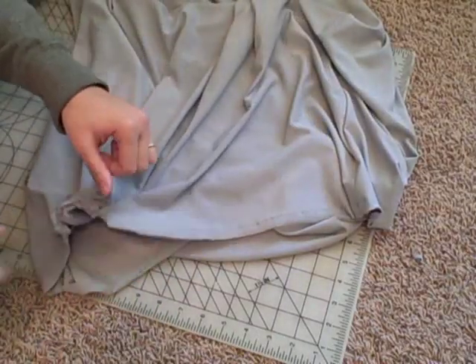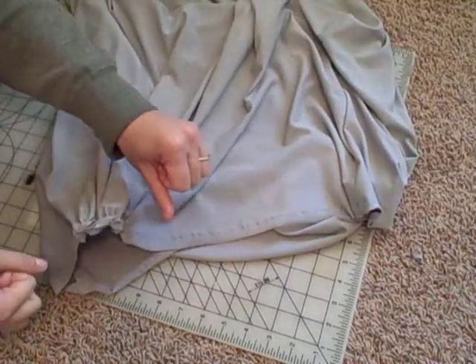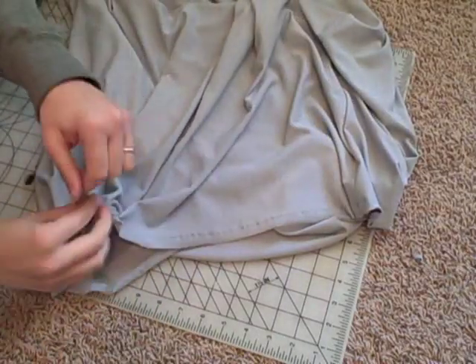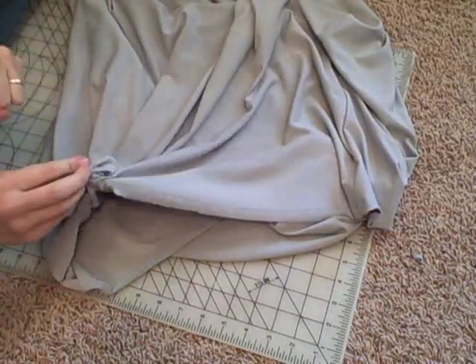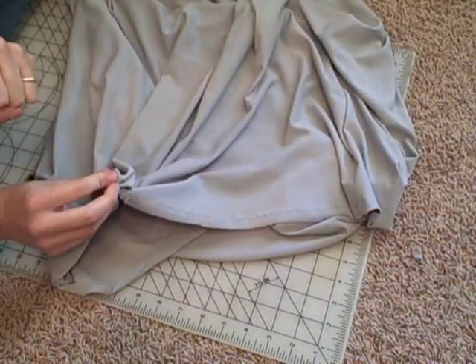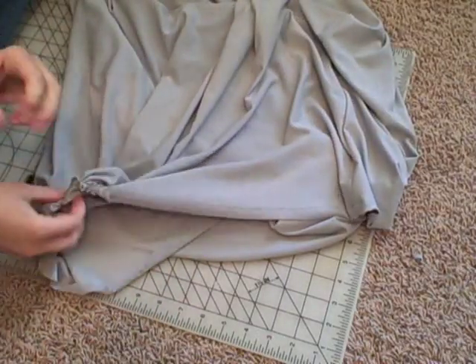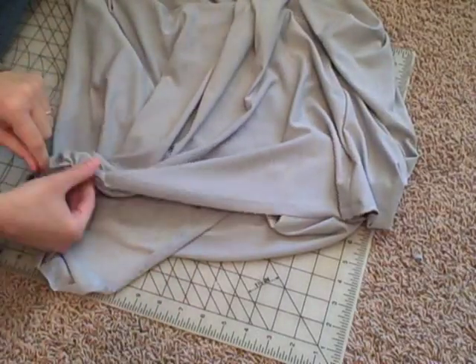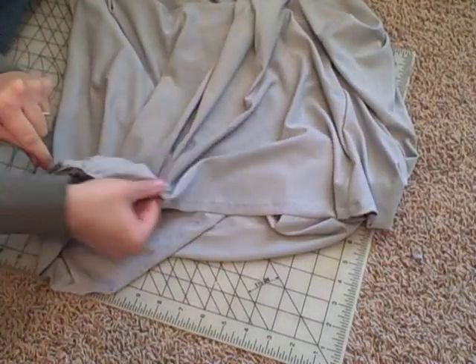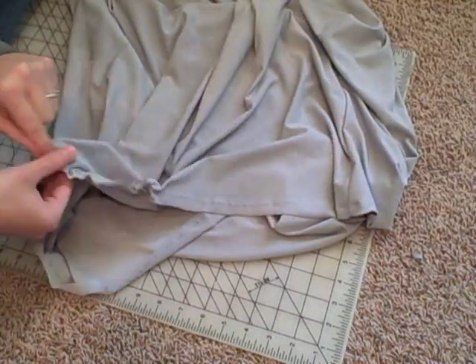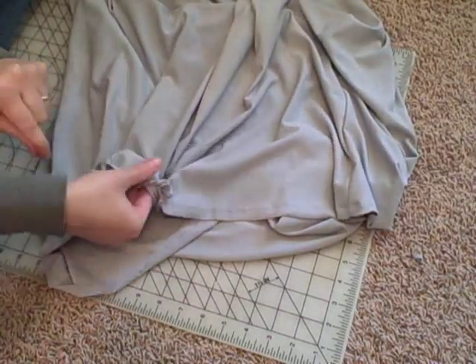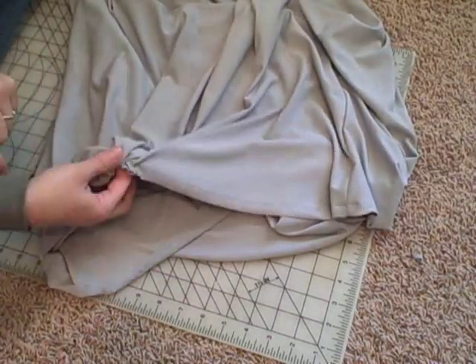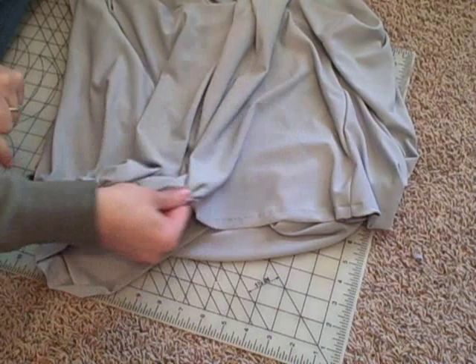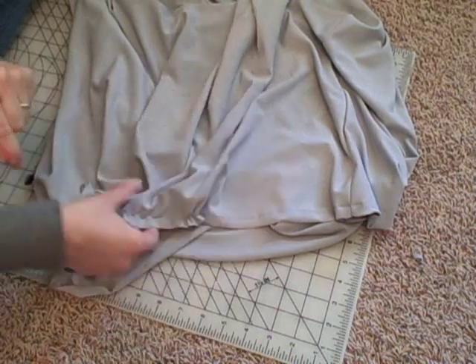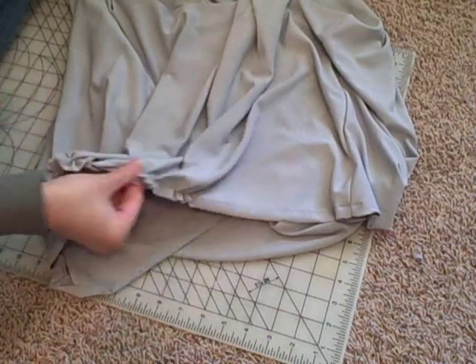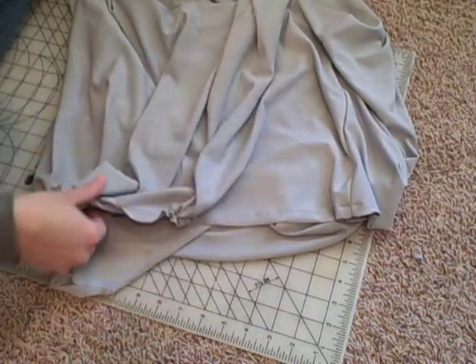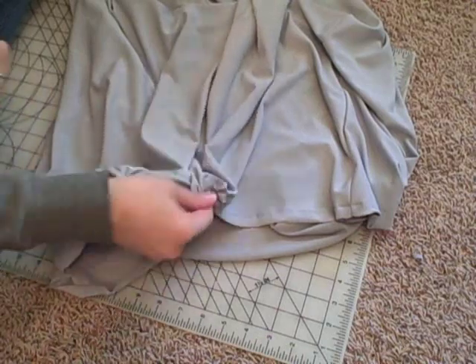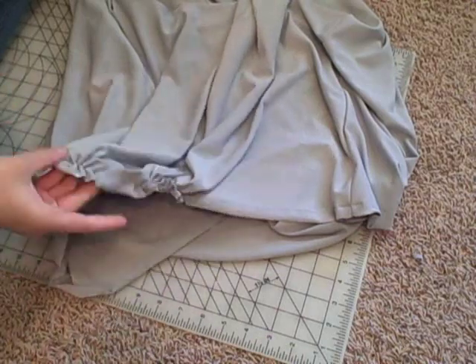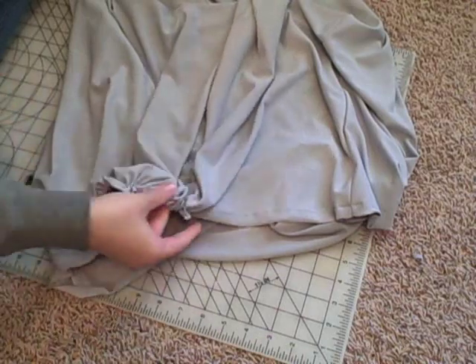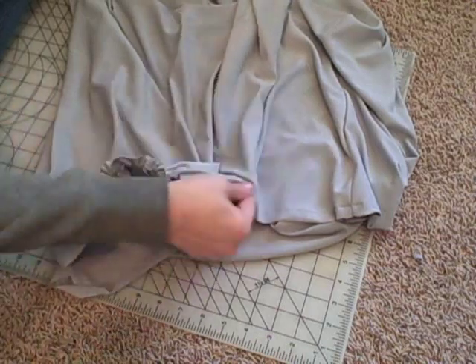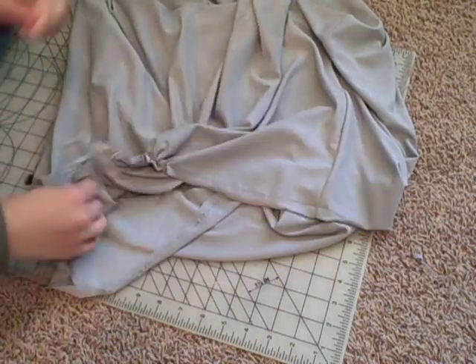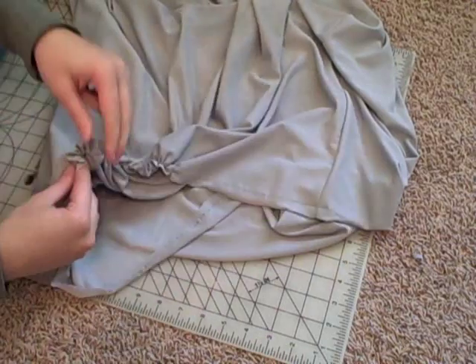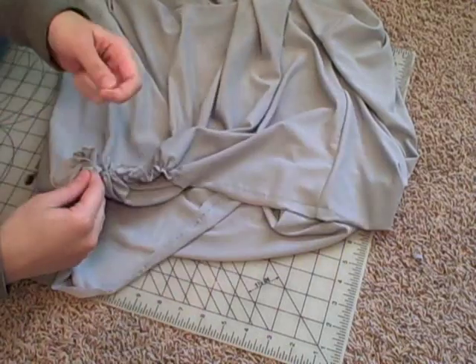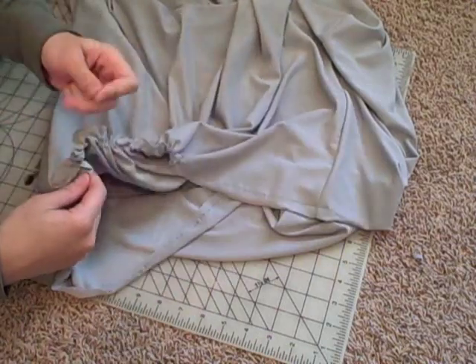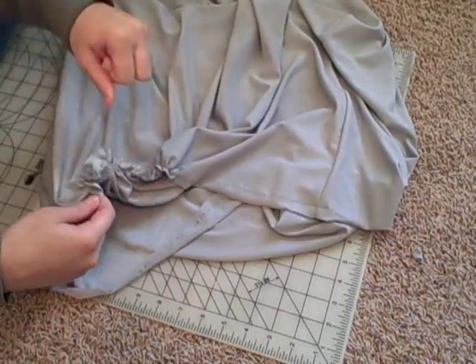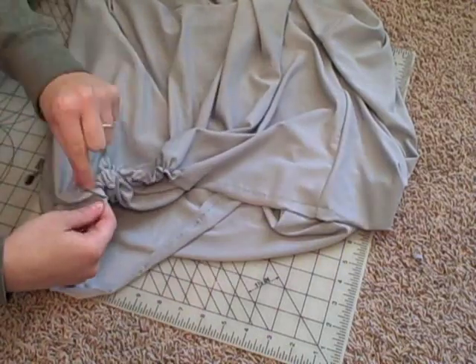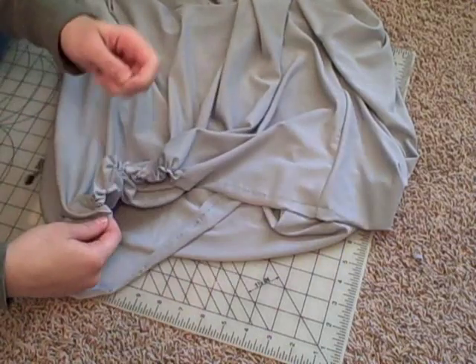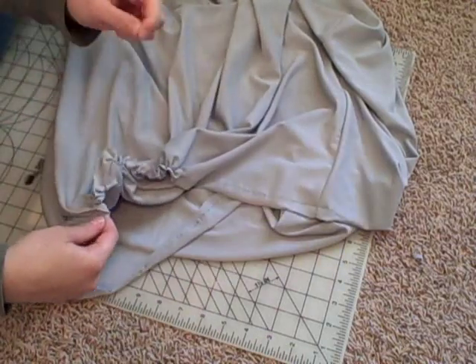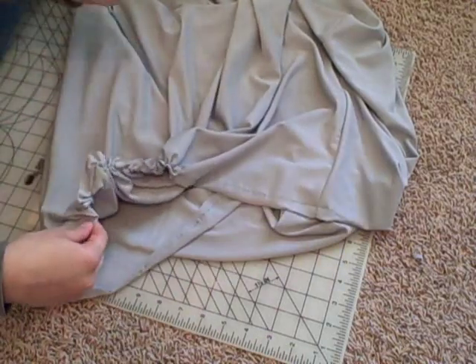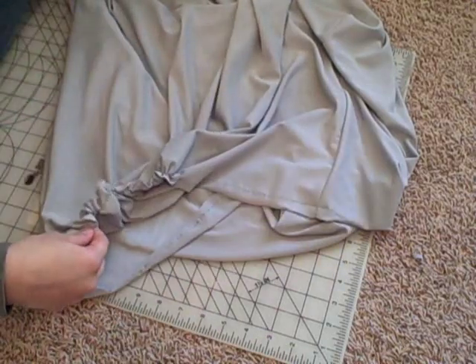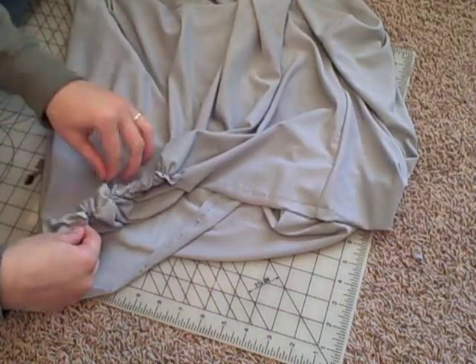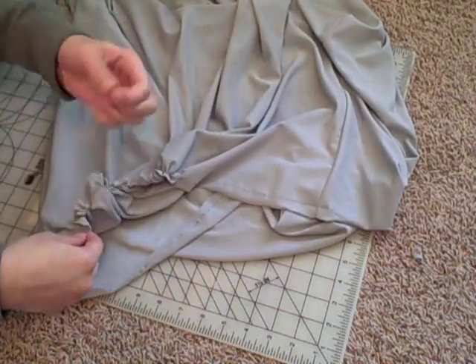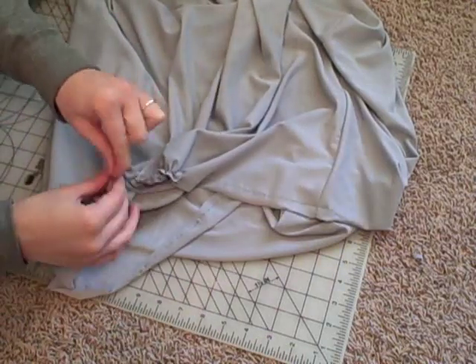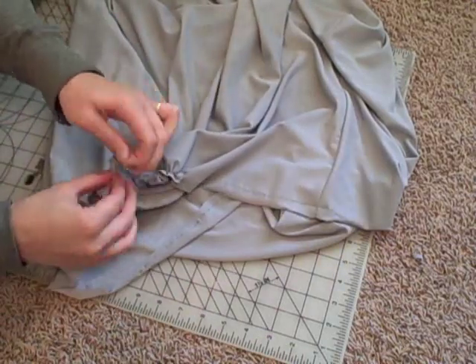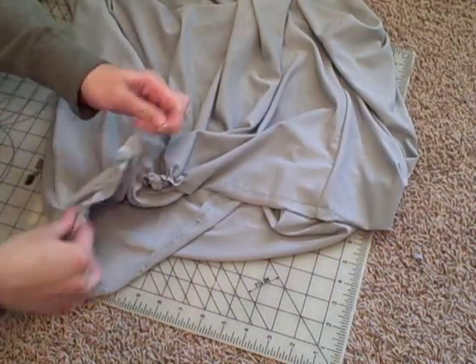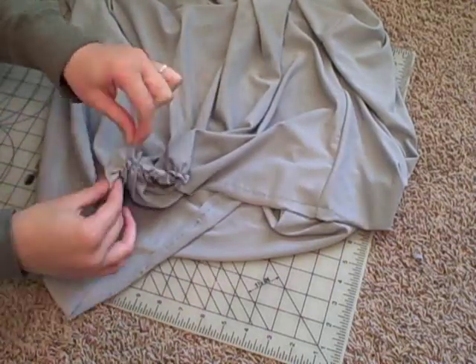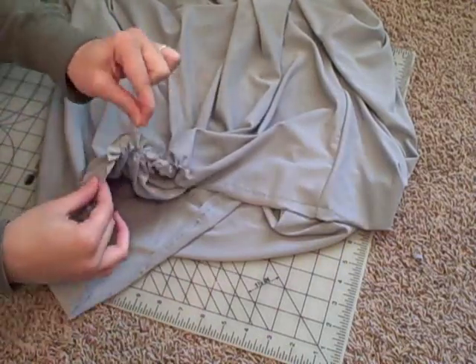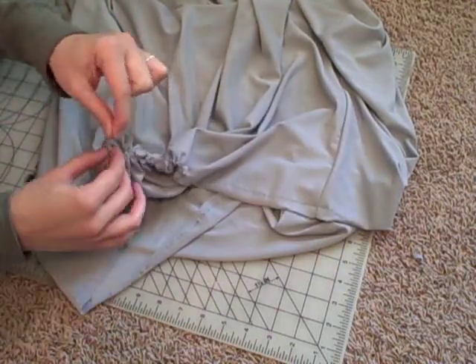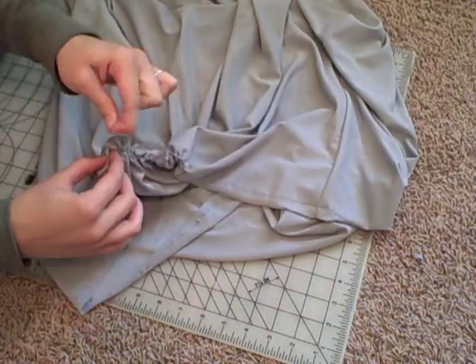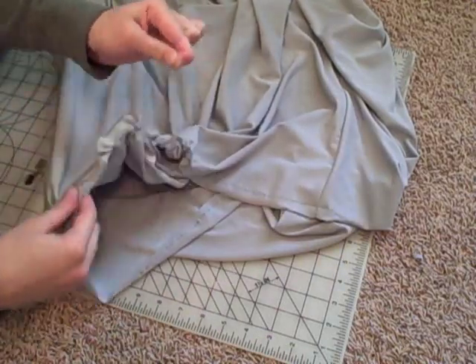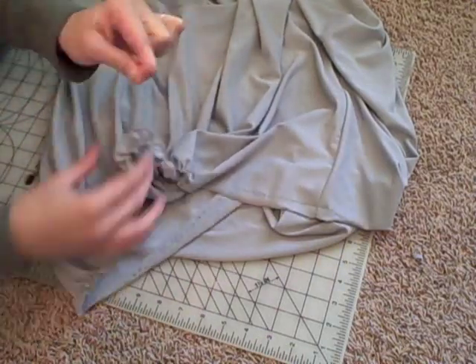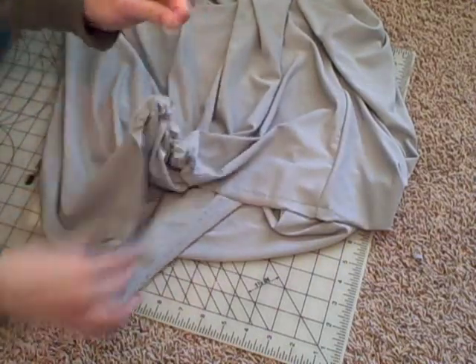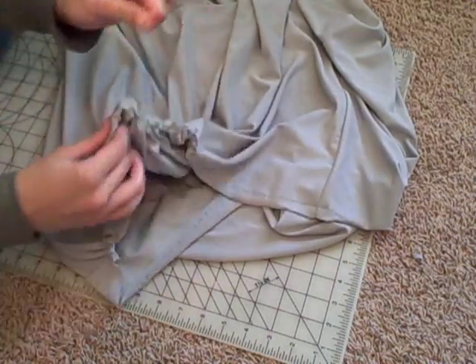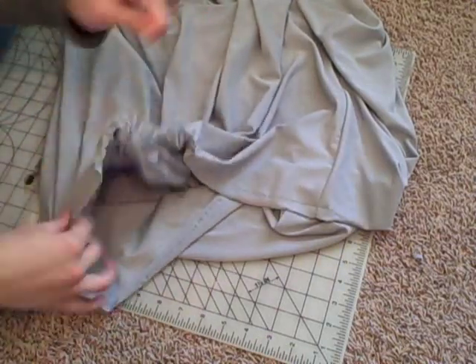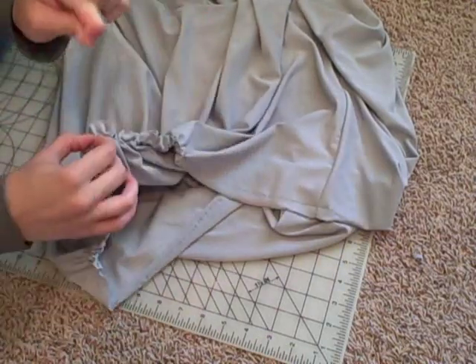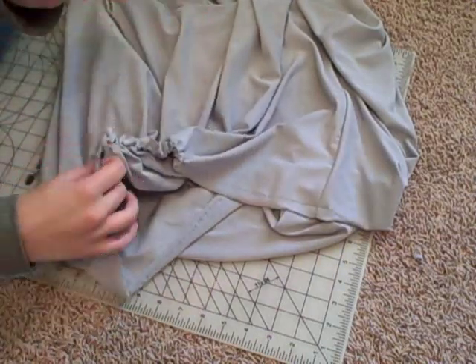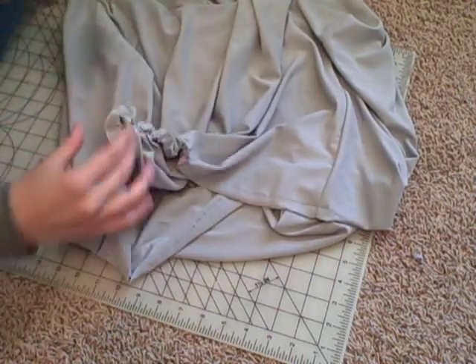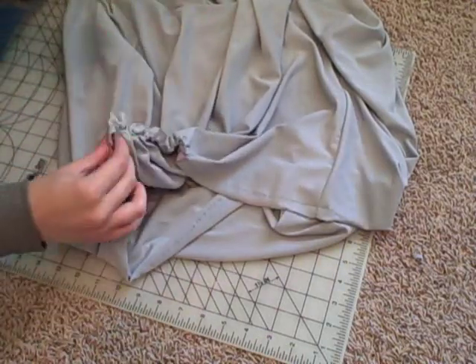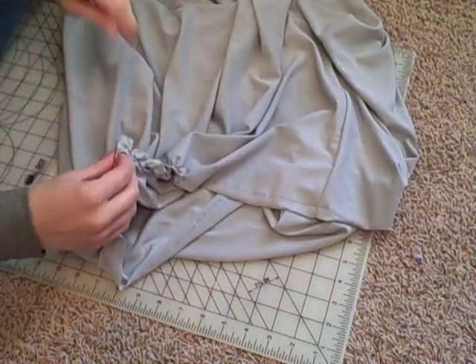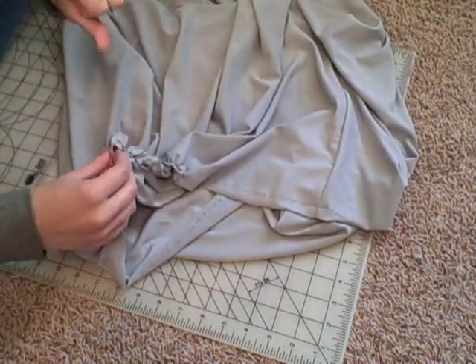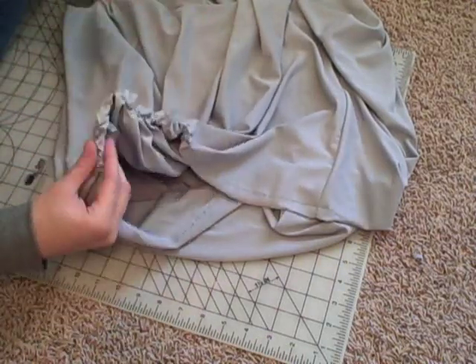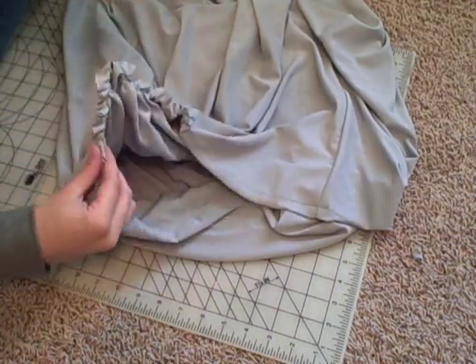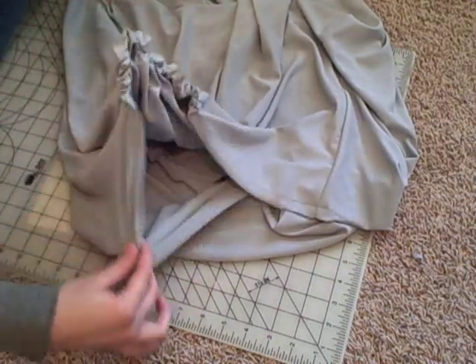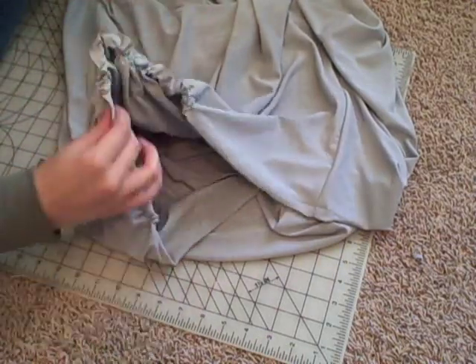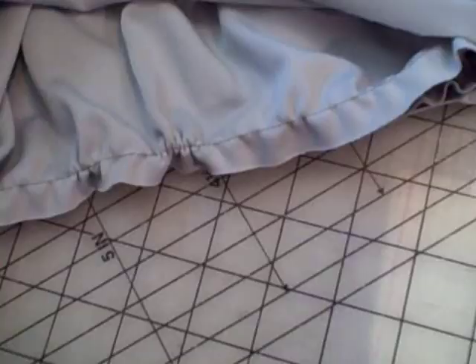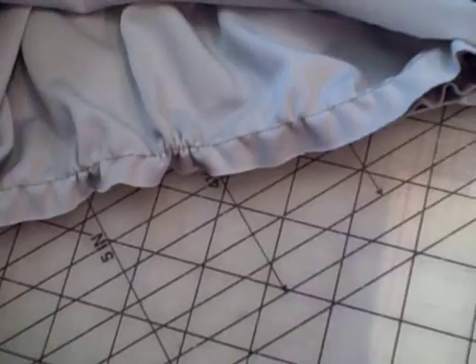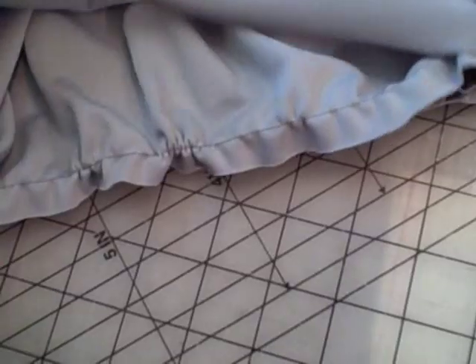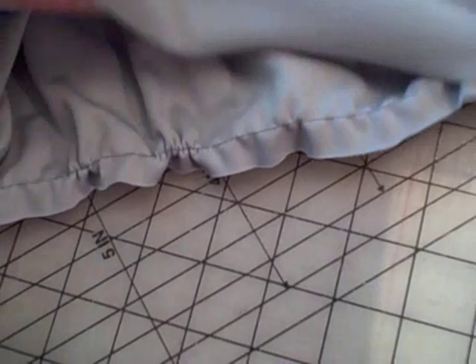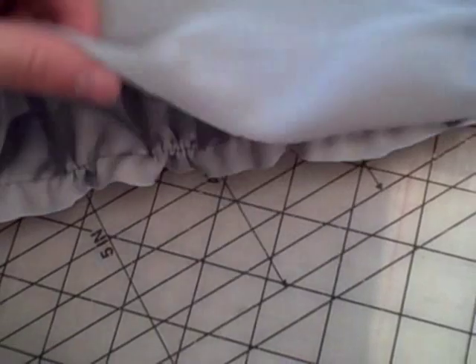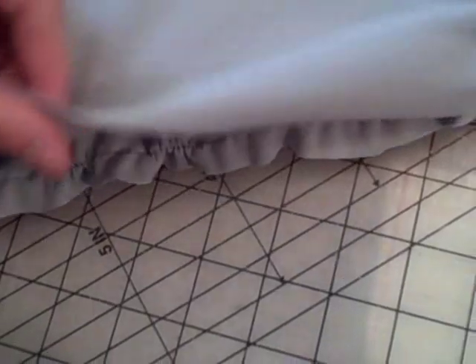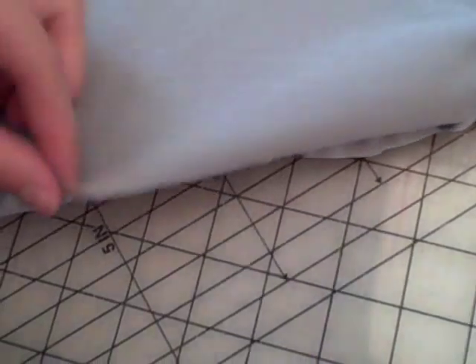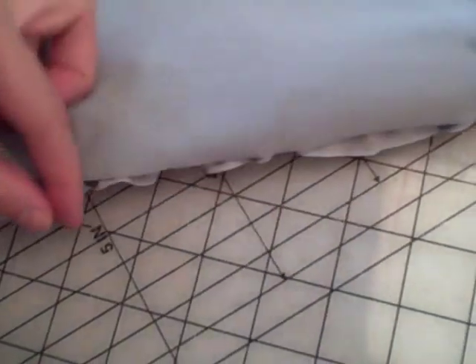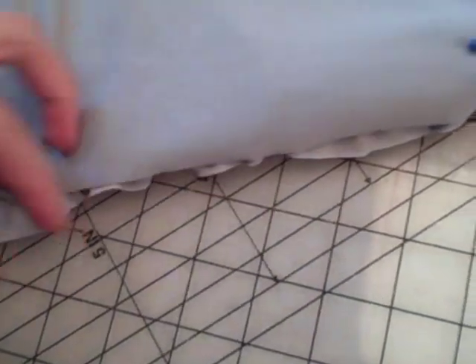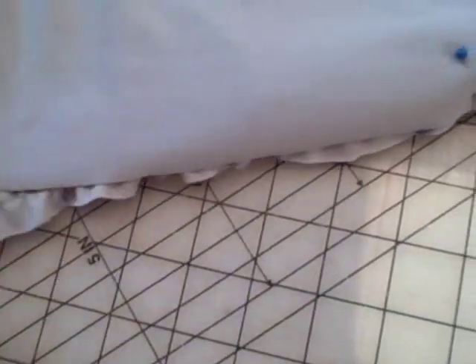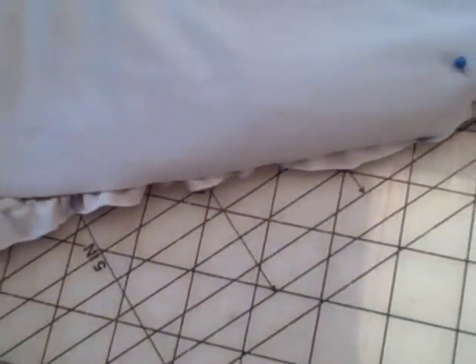Gather the bottom edge of the pleated piece until it has the same circumference as the lining piece. Pin both together and sew.